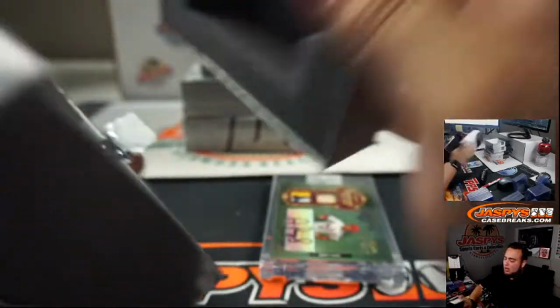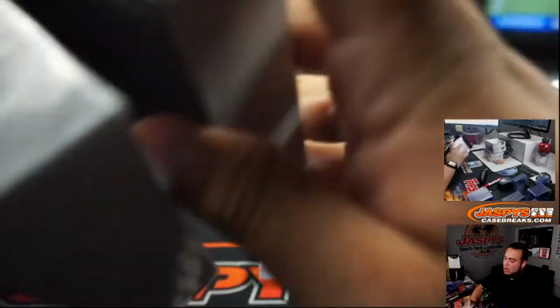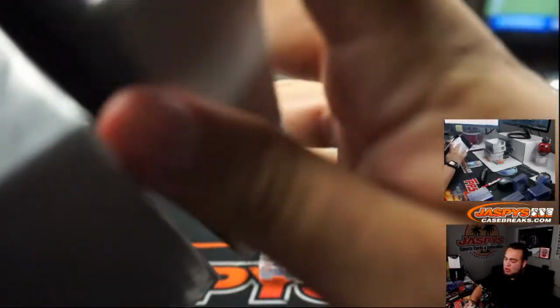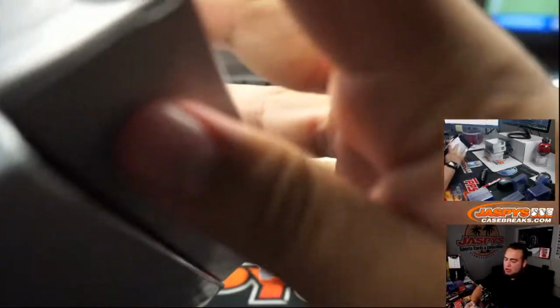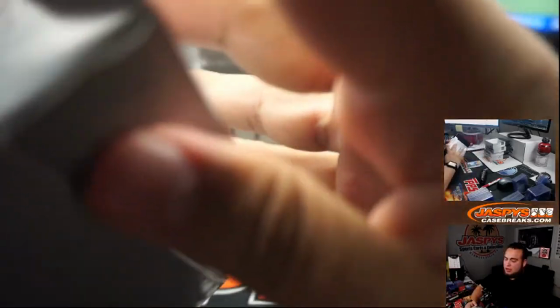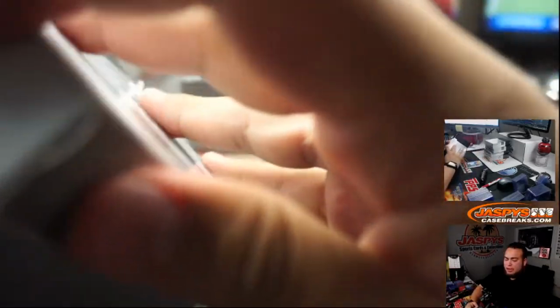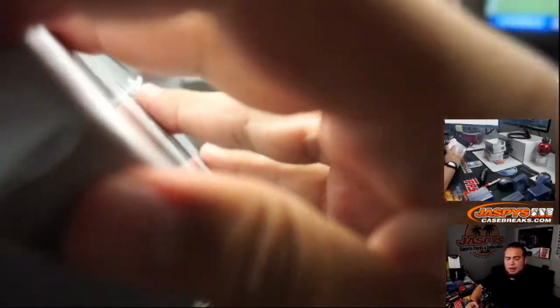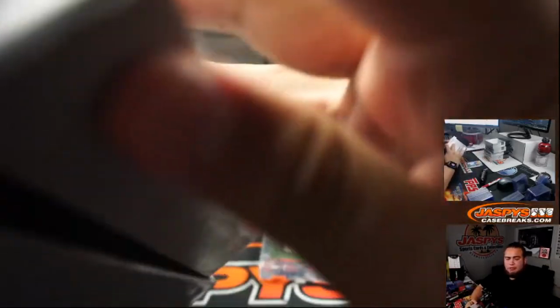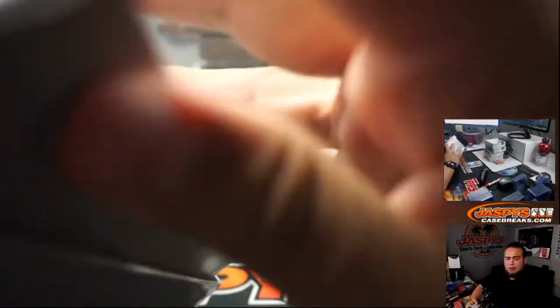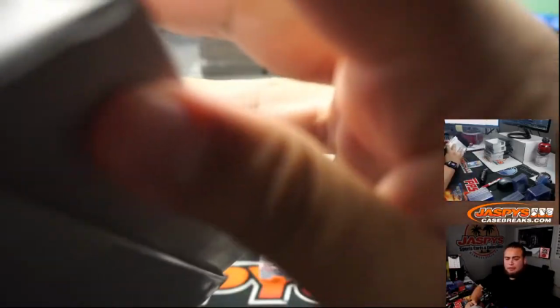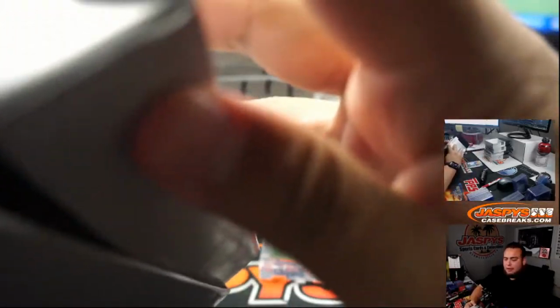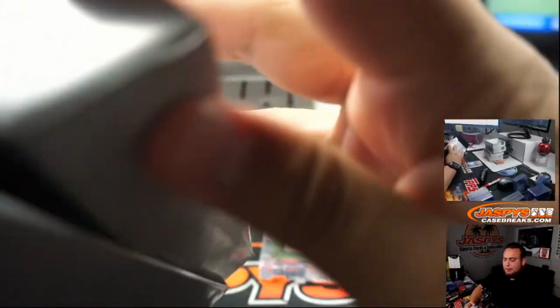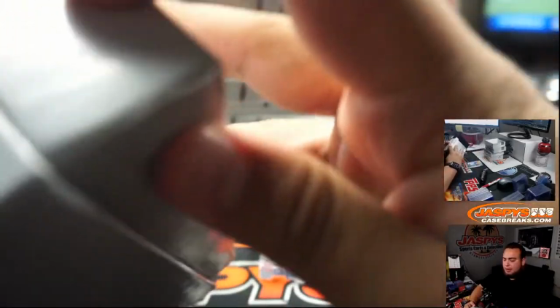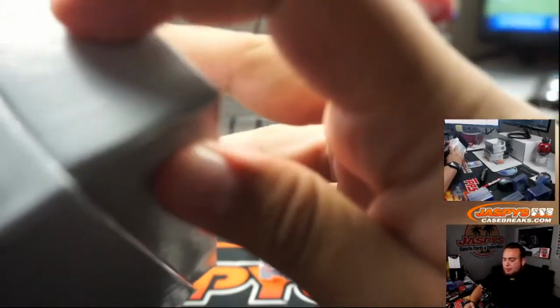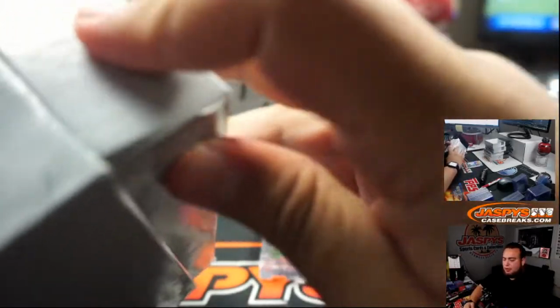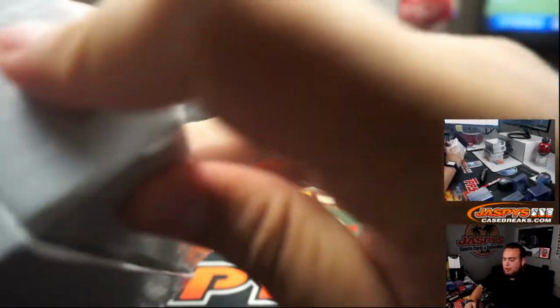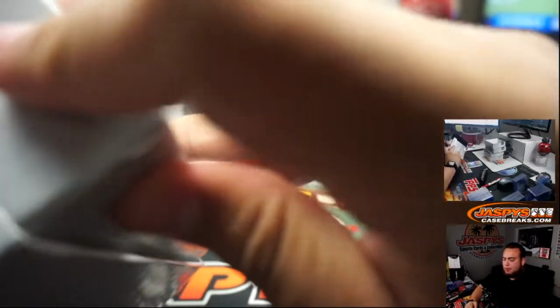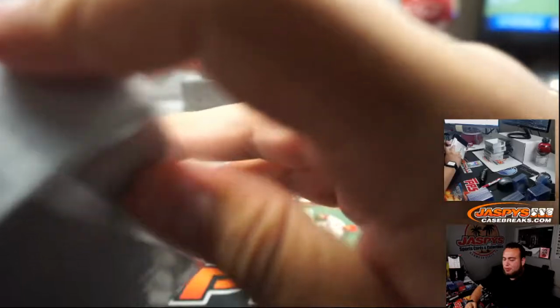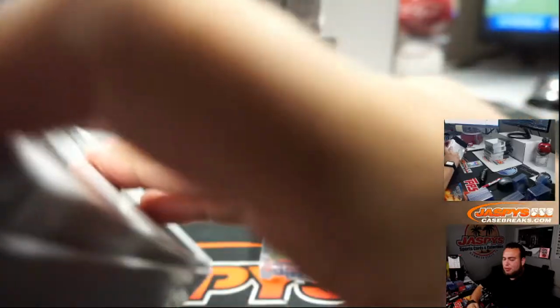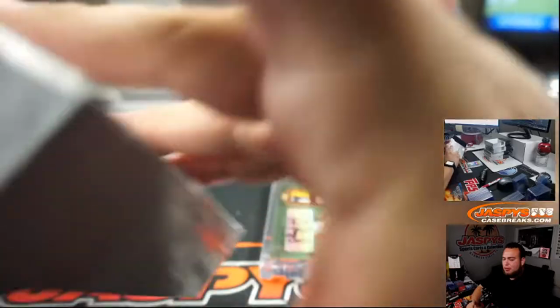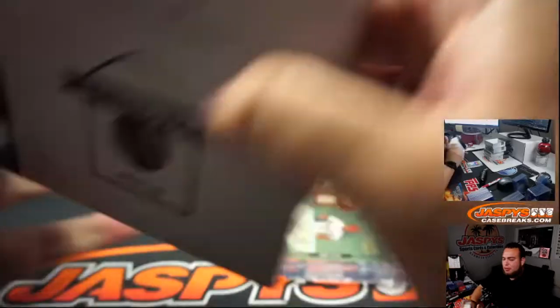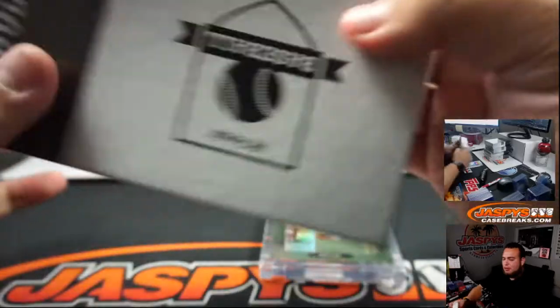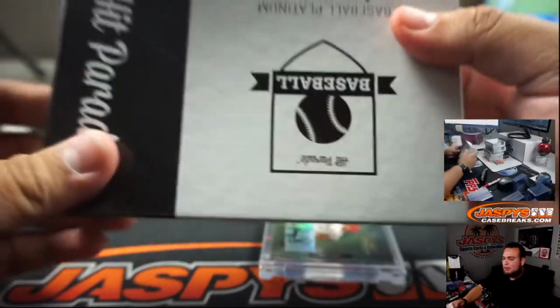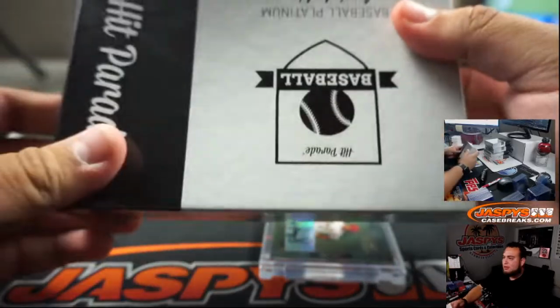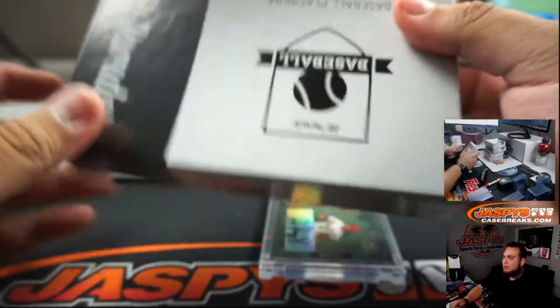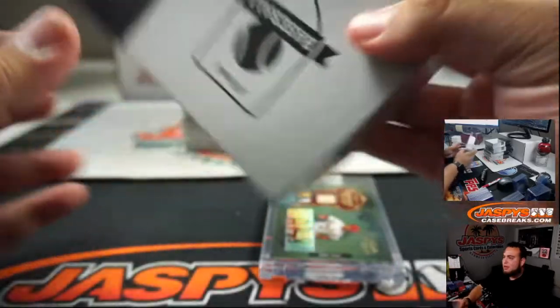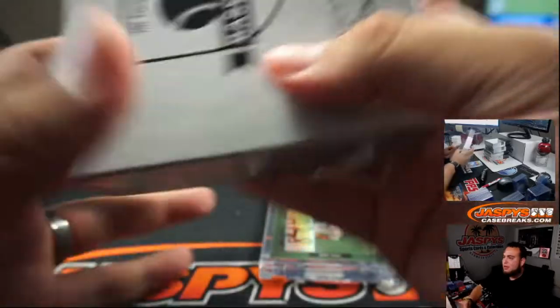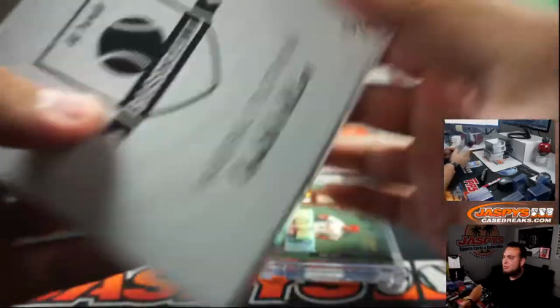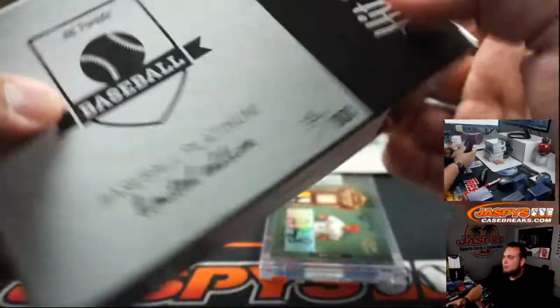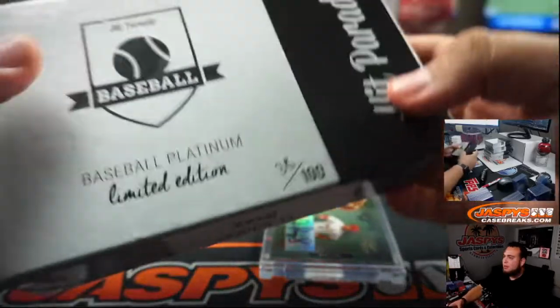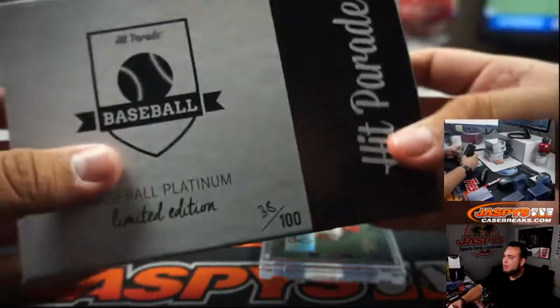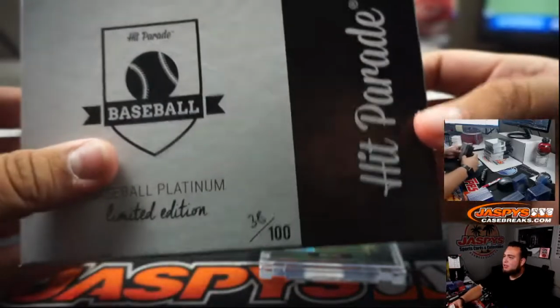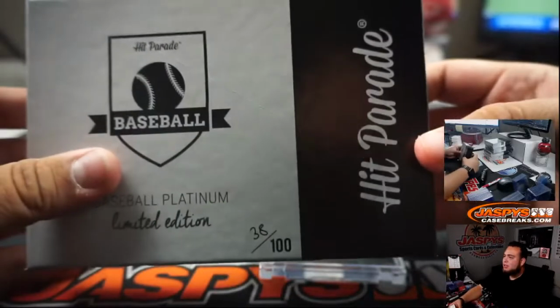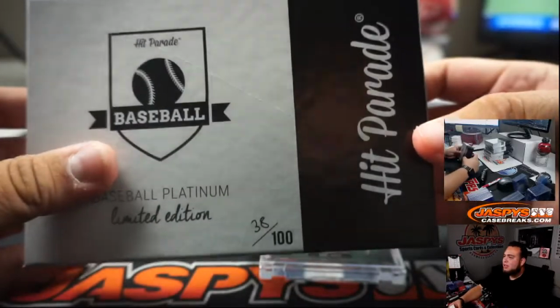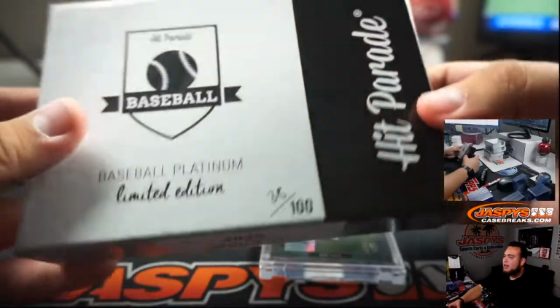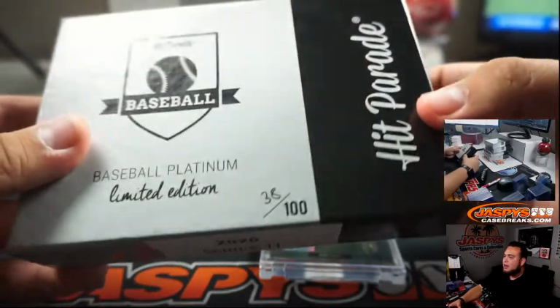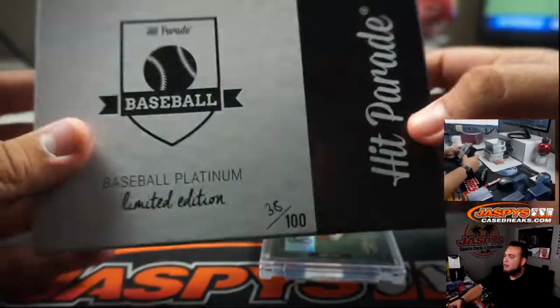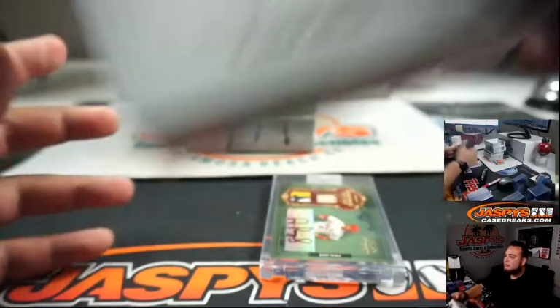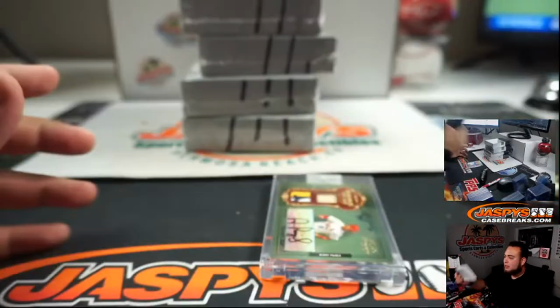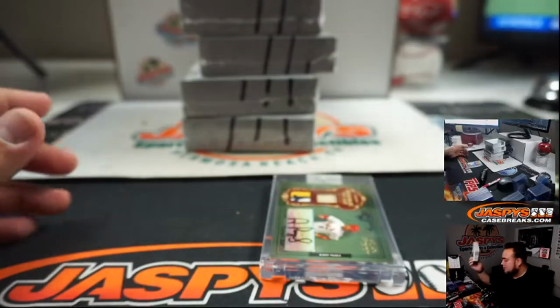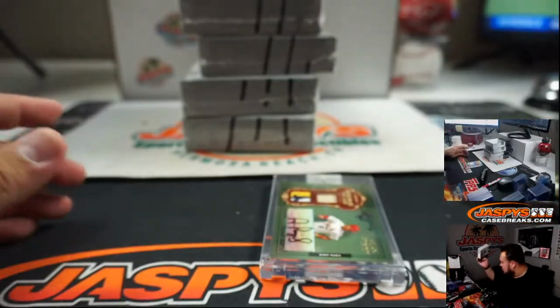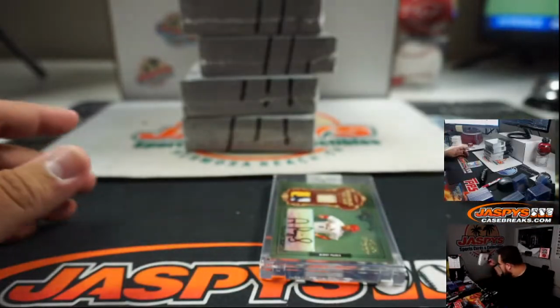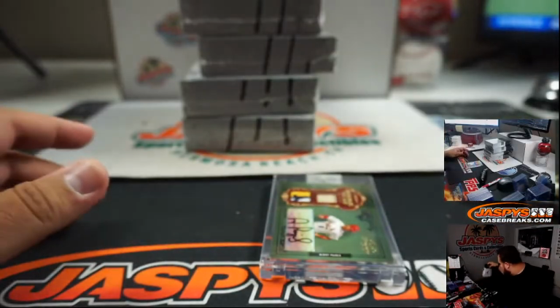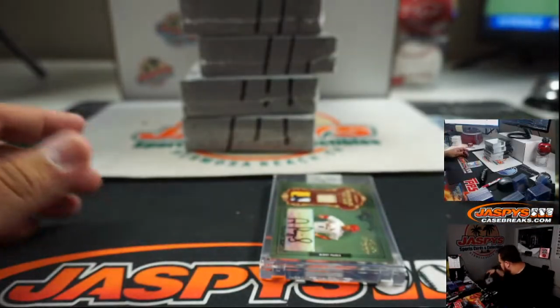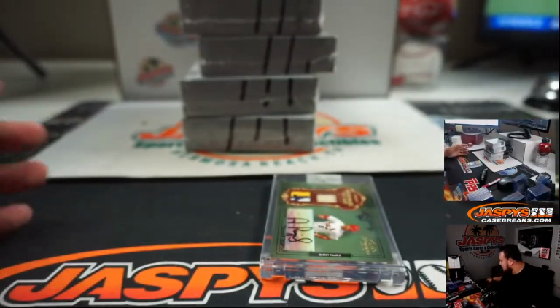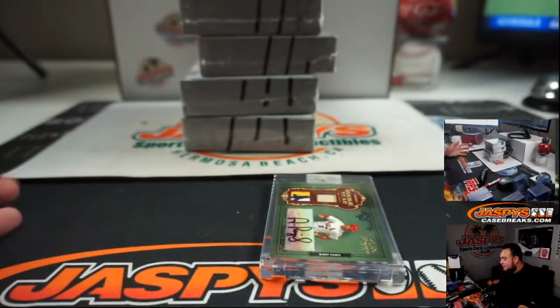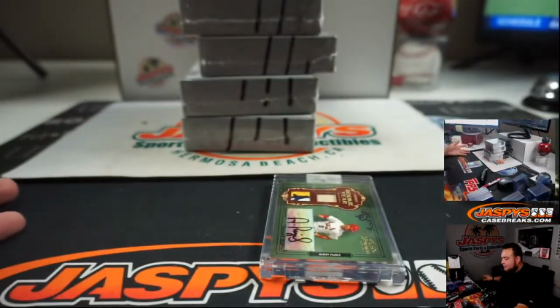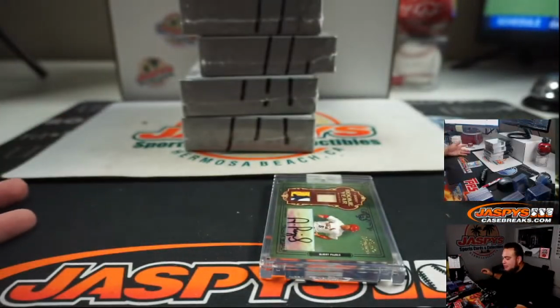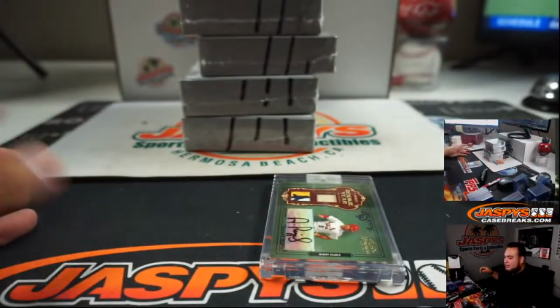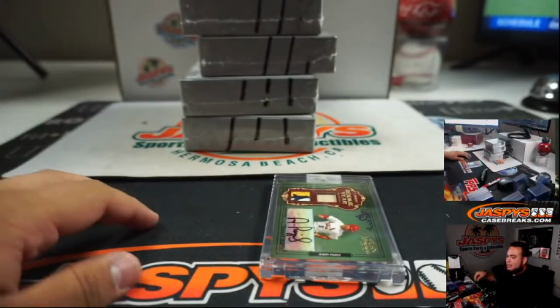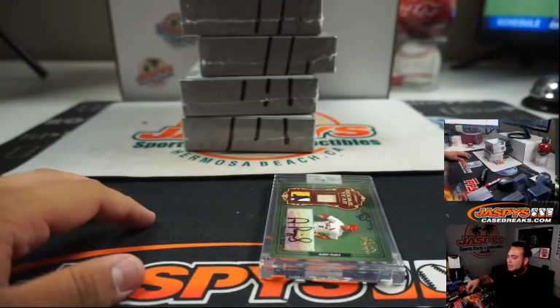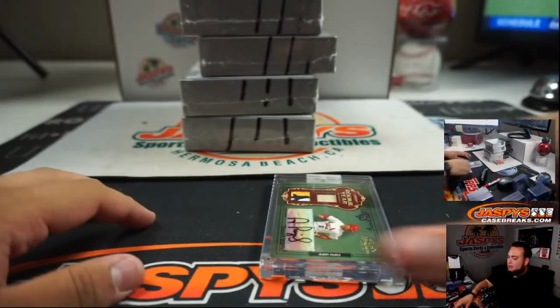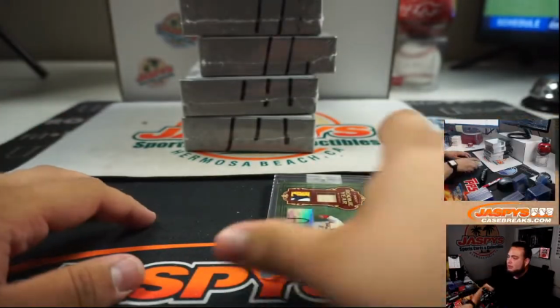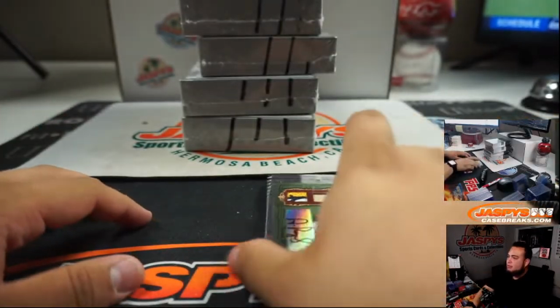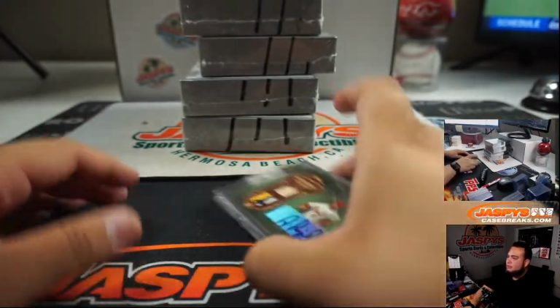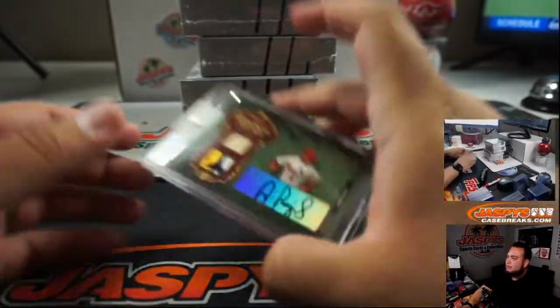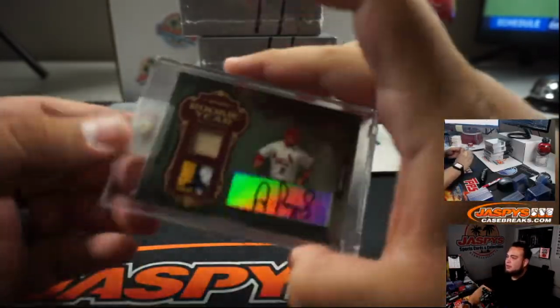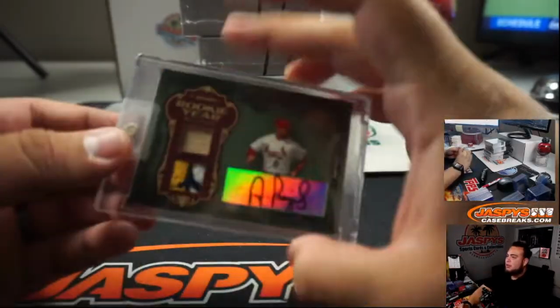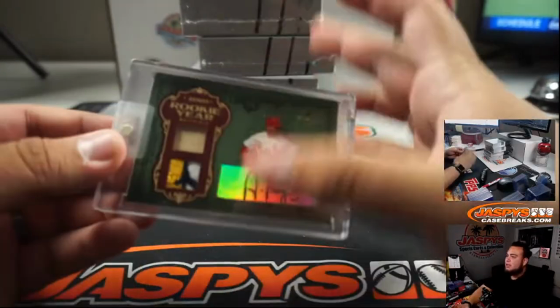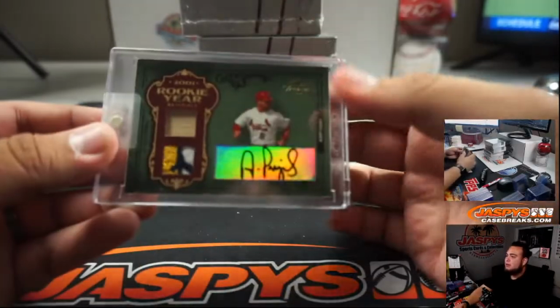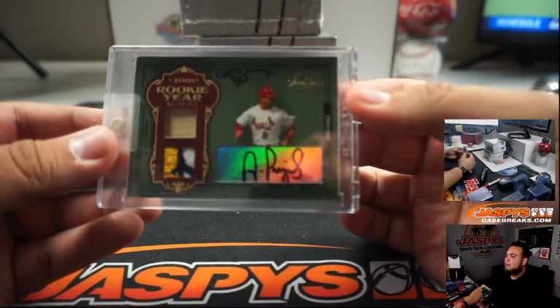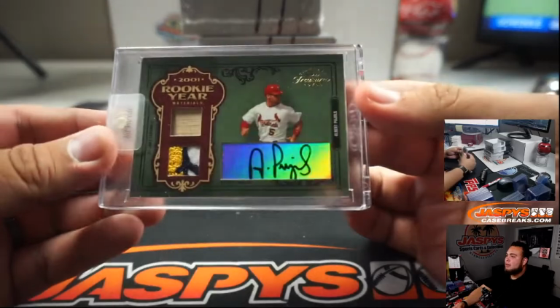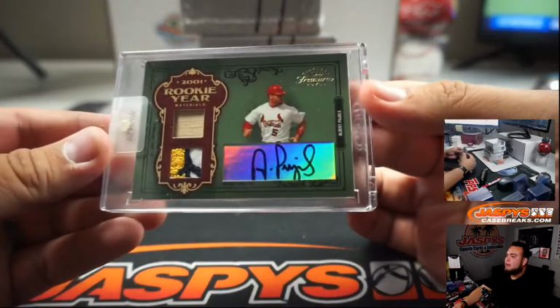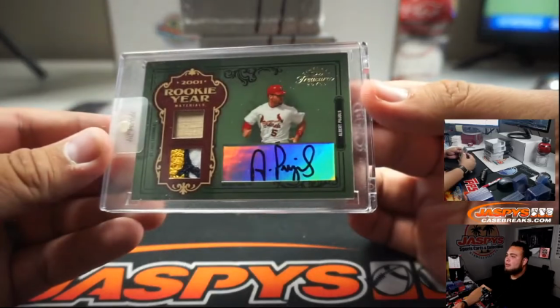You could get Ken Griffey Jr. — I'm sure he's part of the main players you can get out of here, but there's no guarantee you're definitely going to get one.